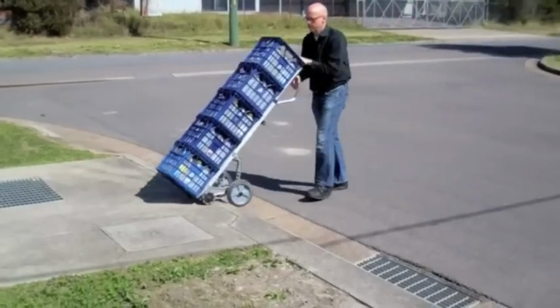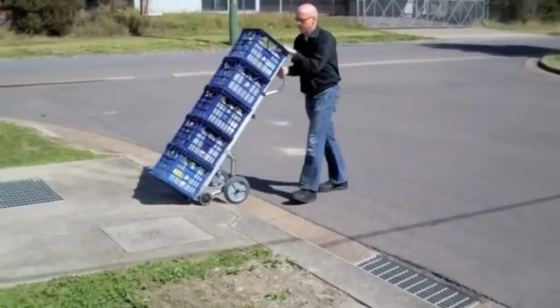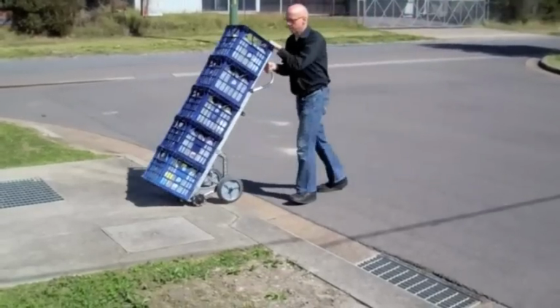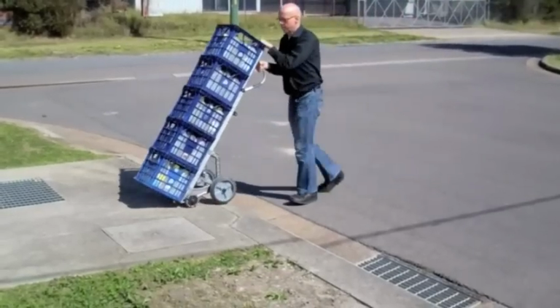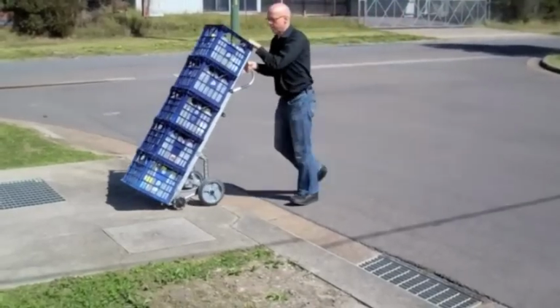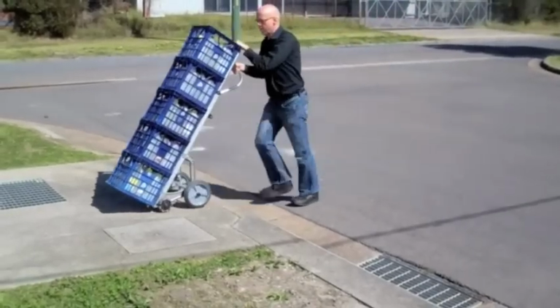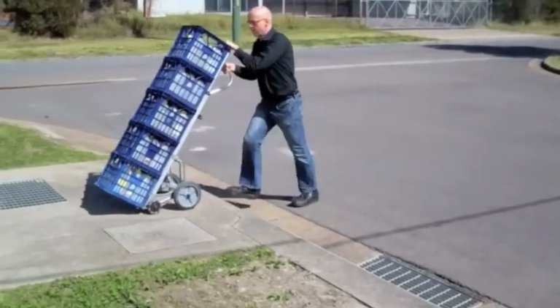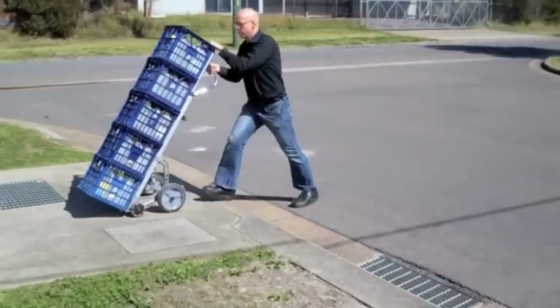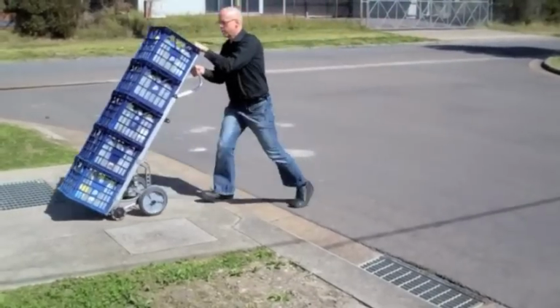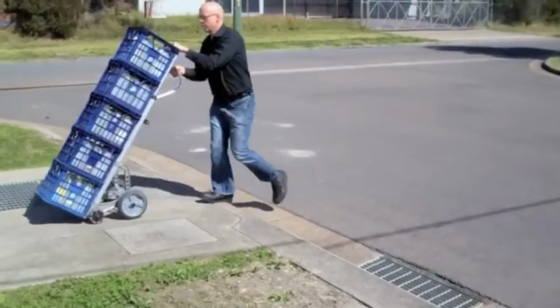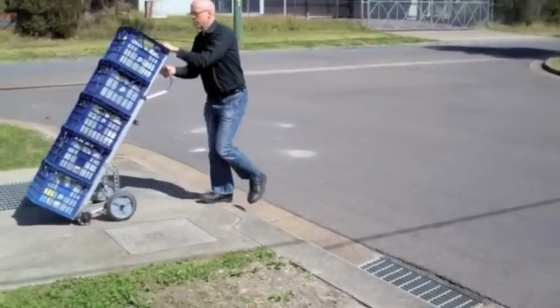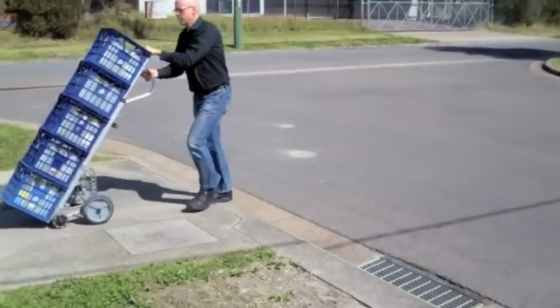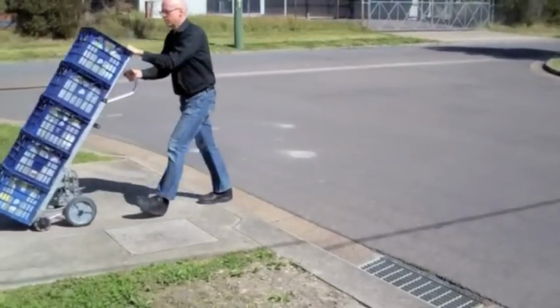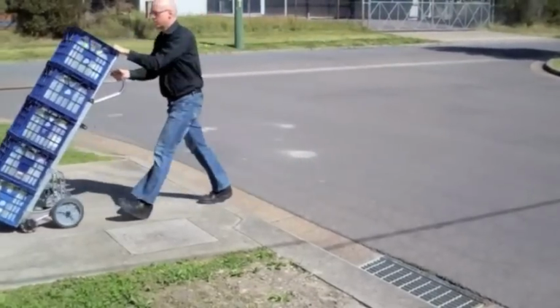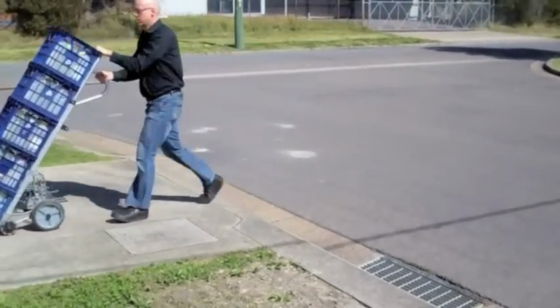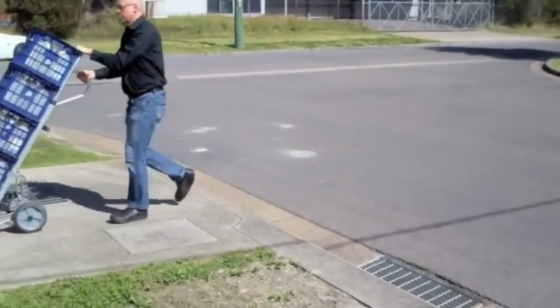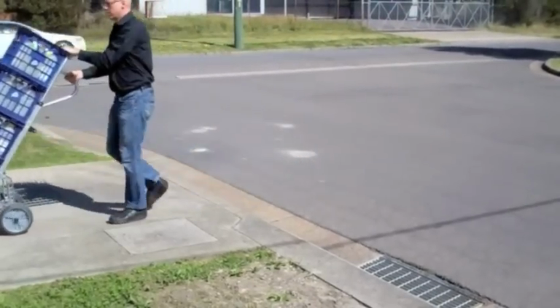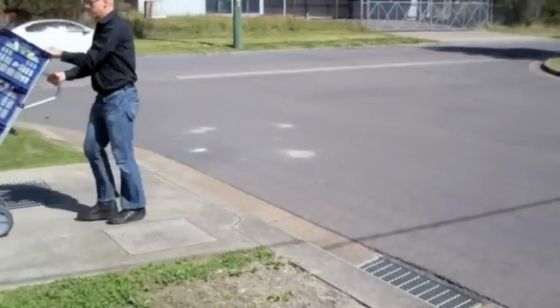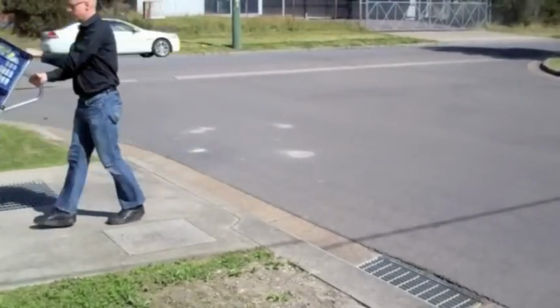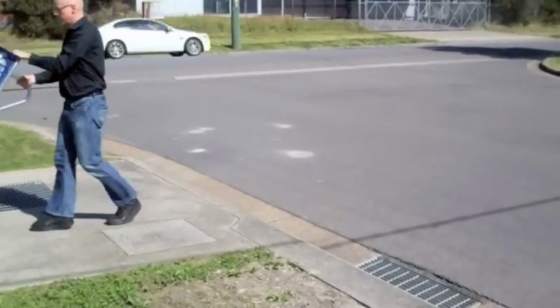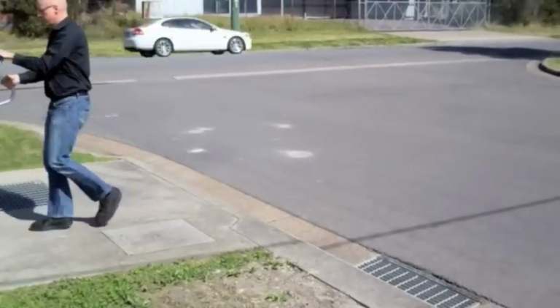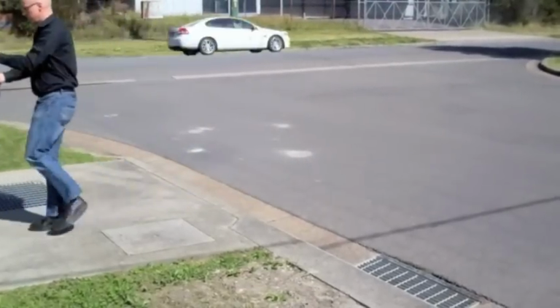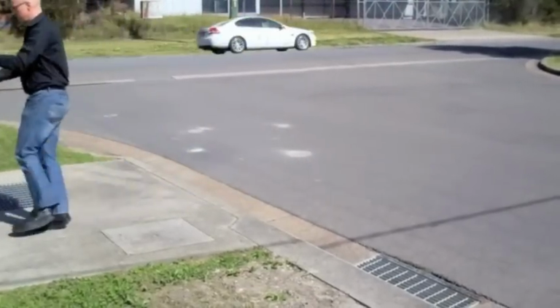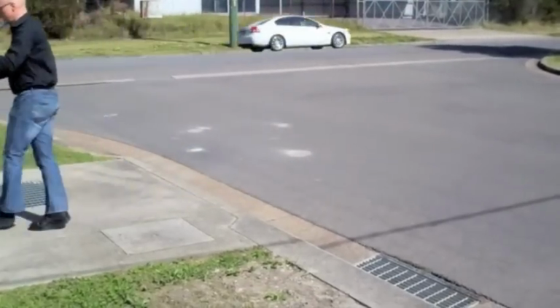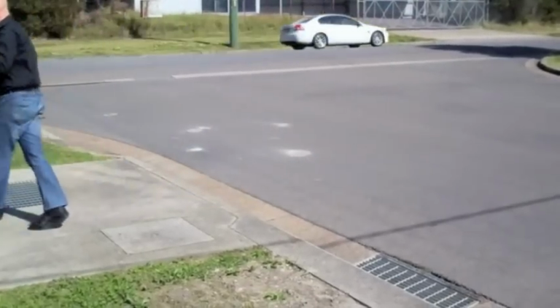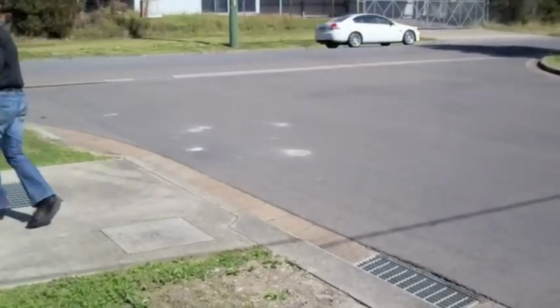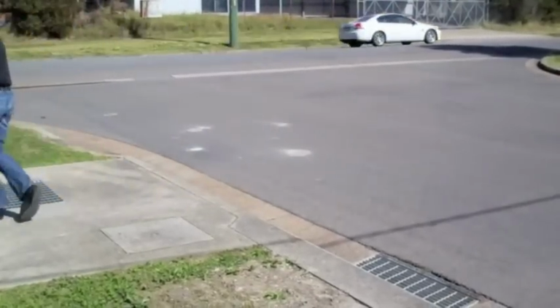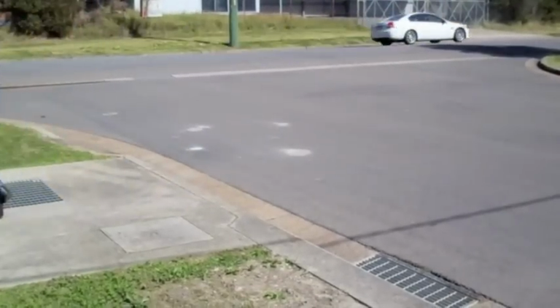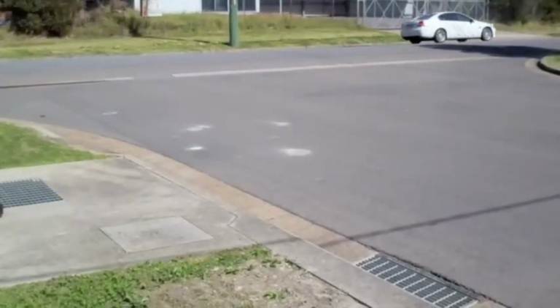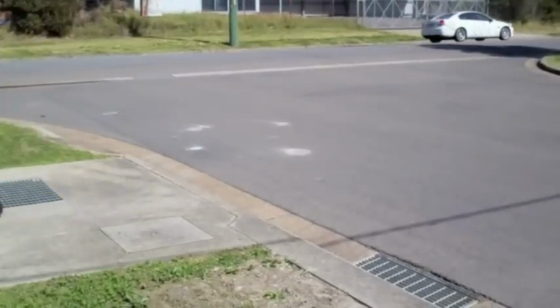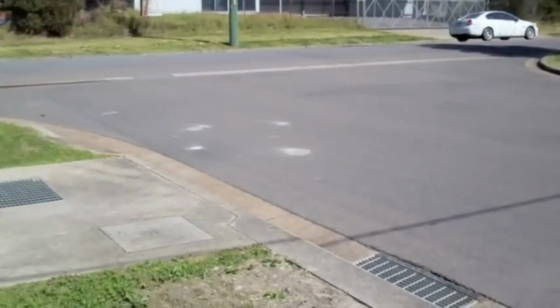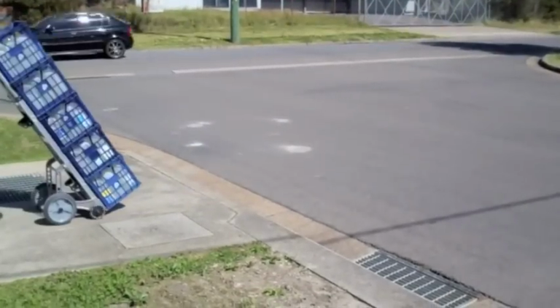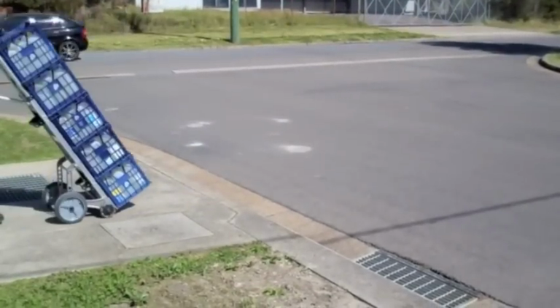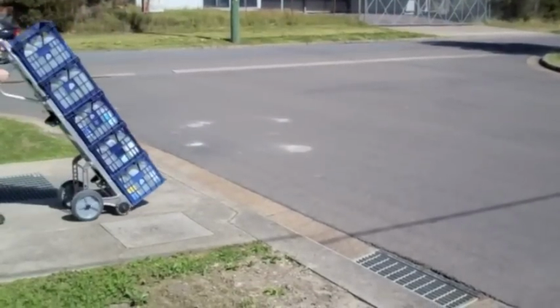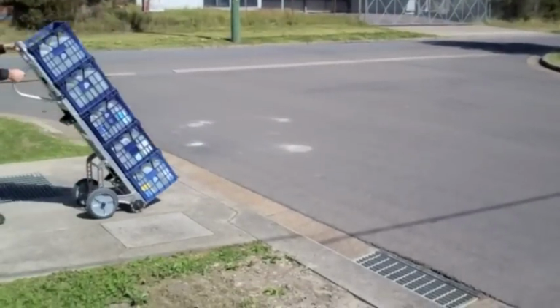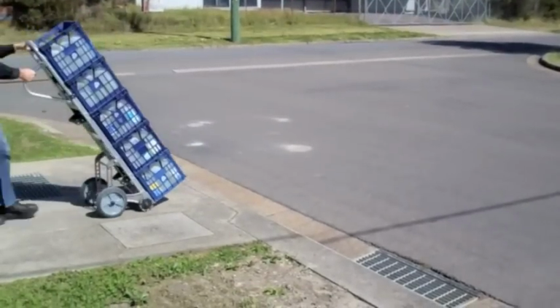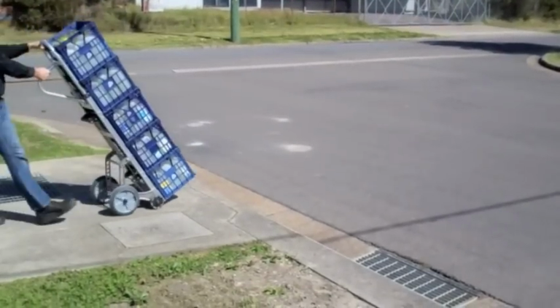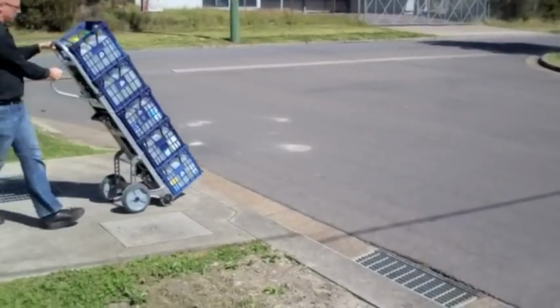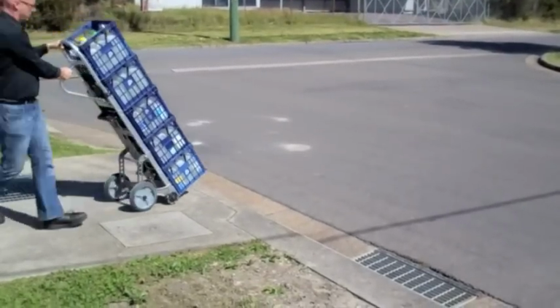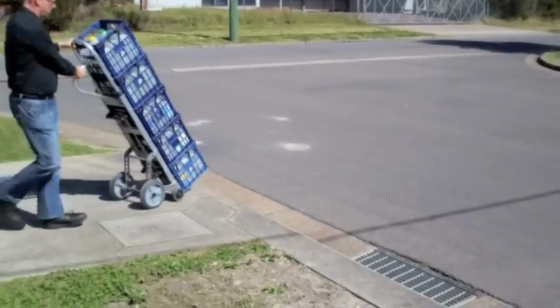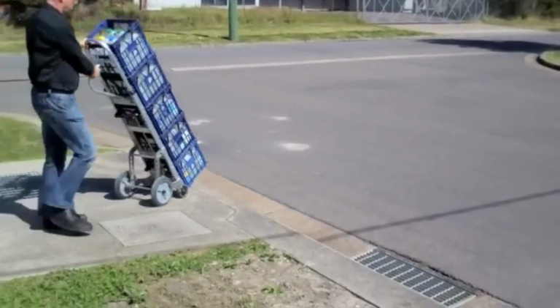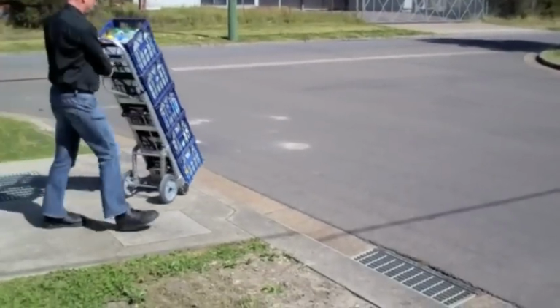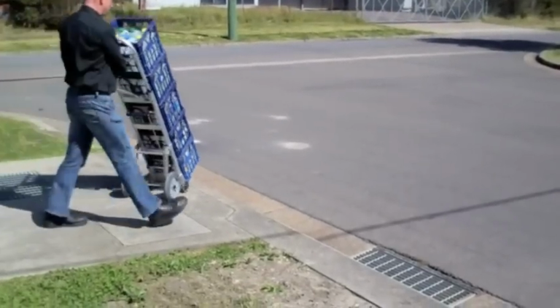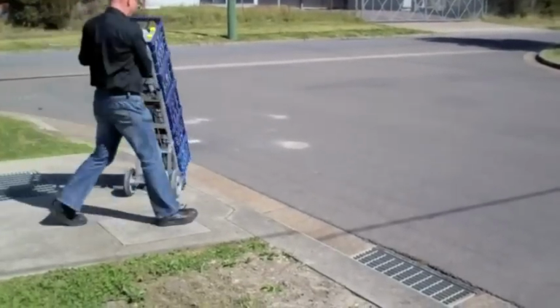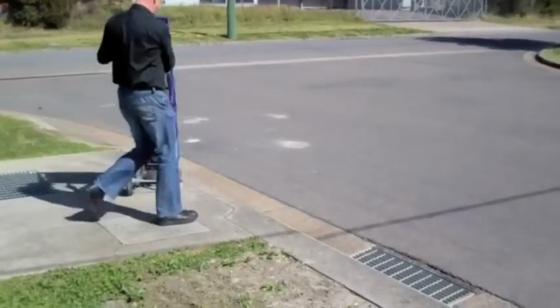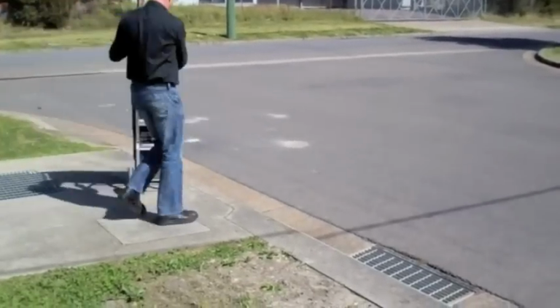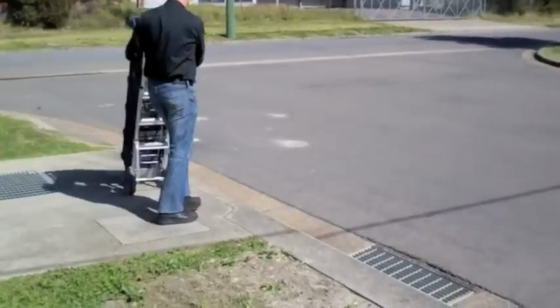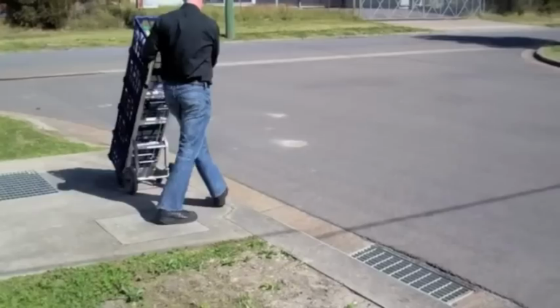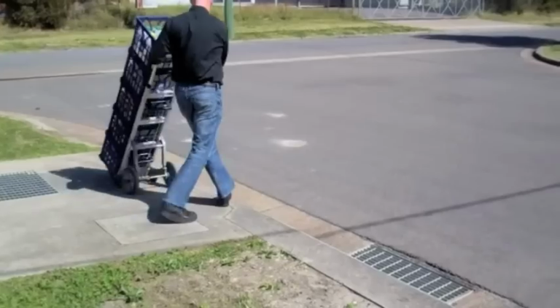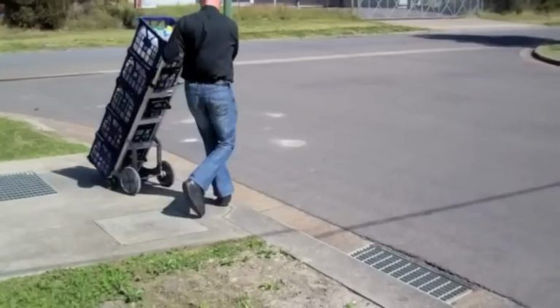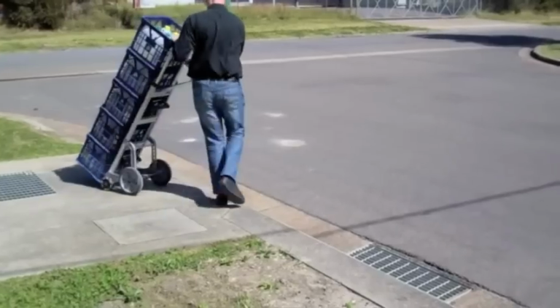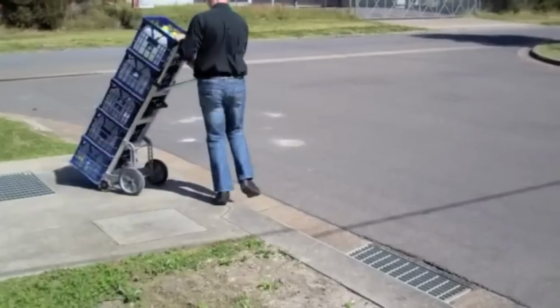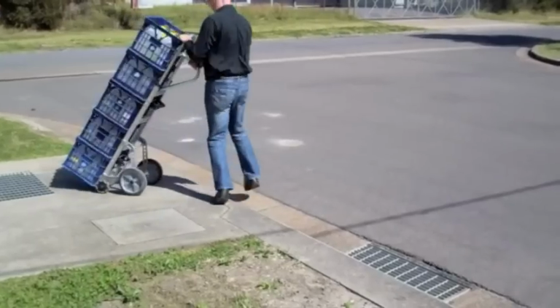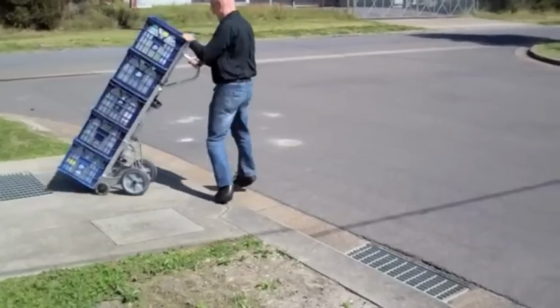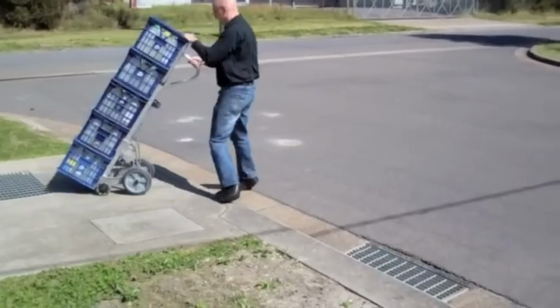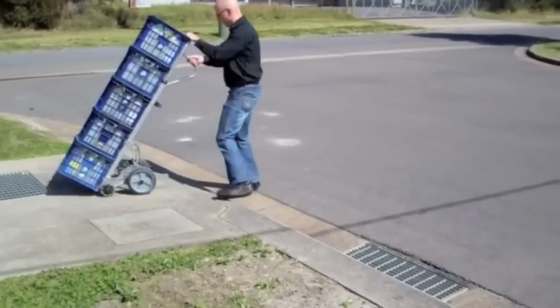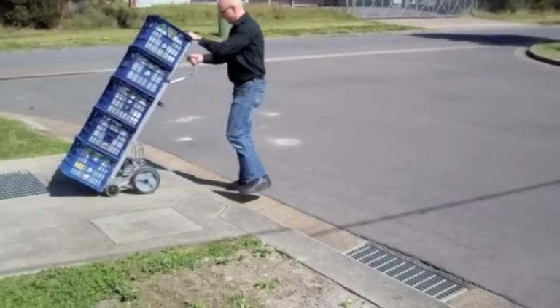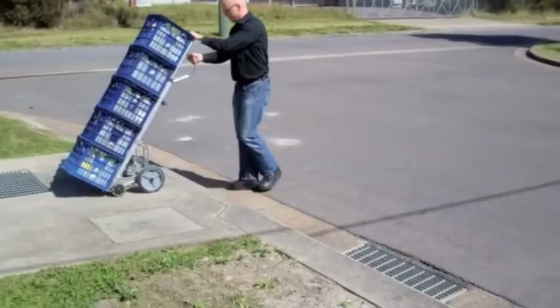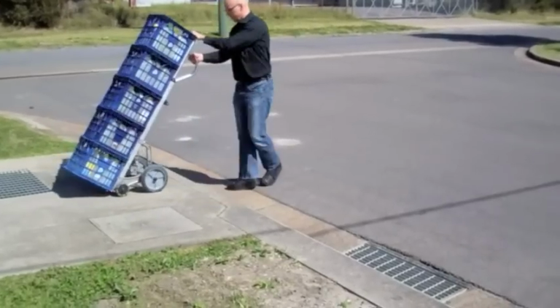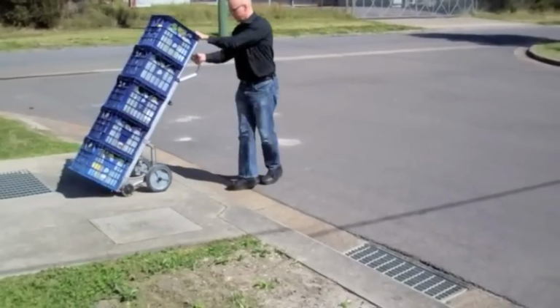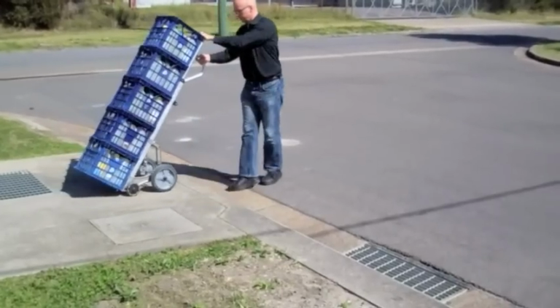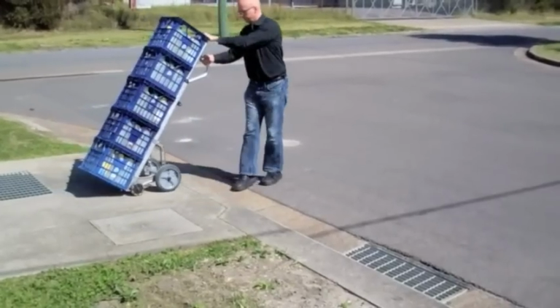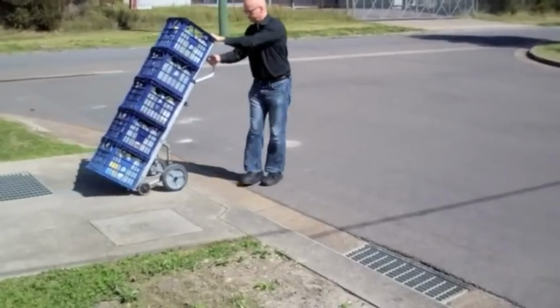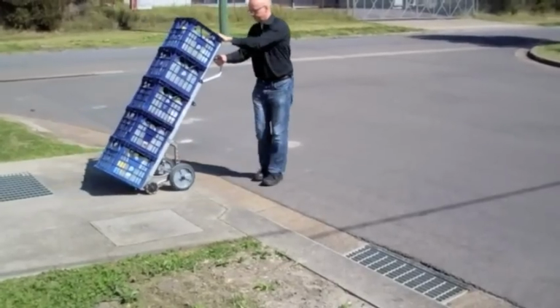Once across, lower the front wheels back onto the ground. Take more care for large obstructions like curbs.